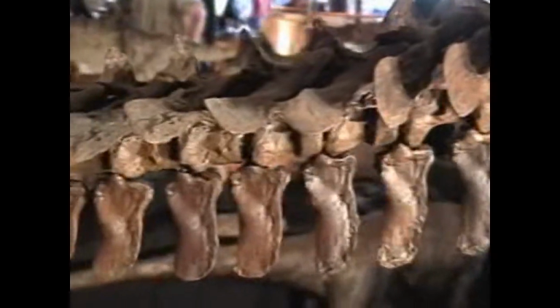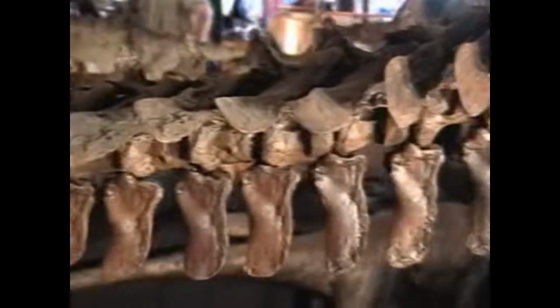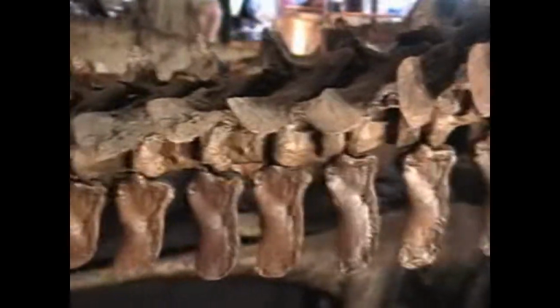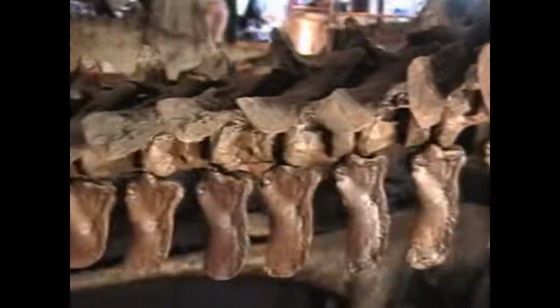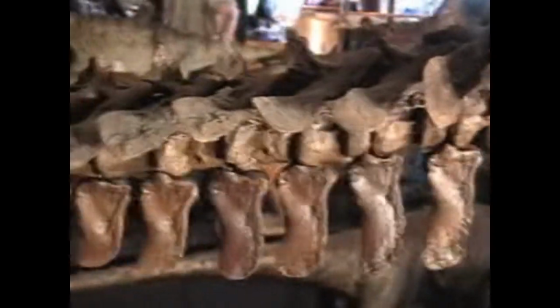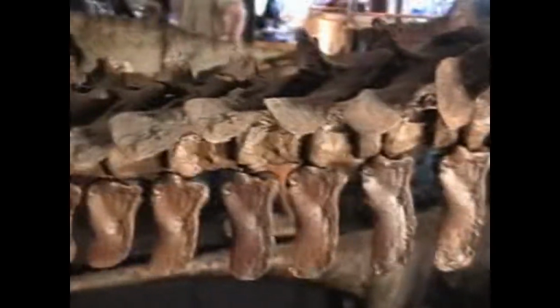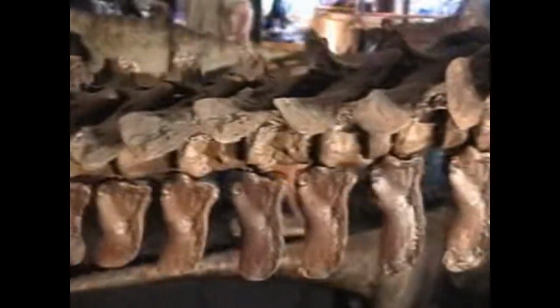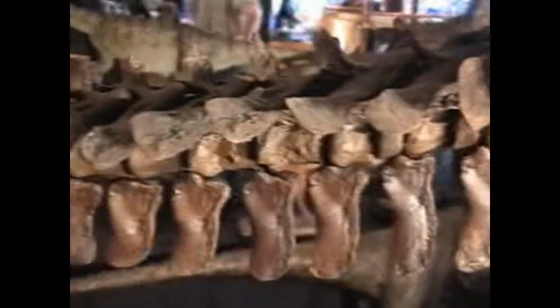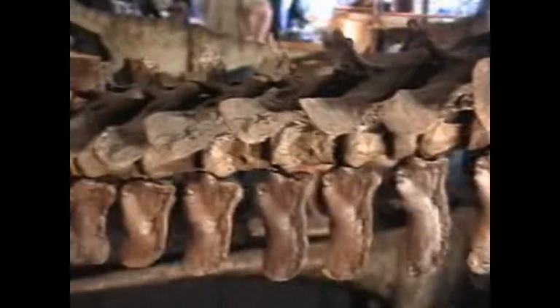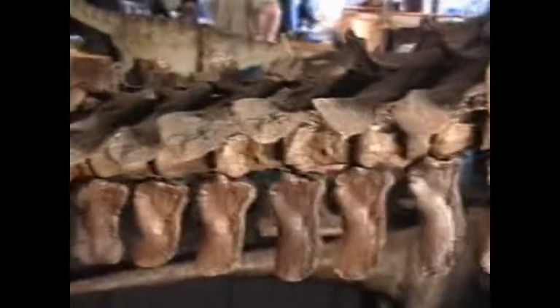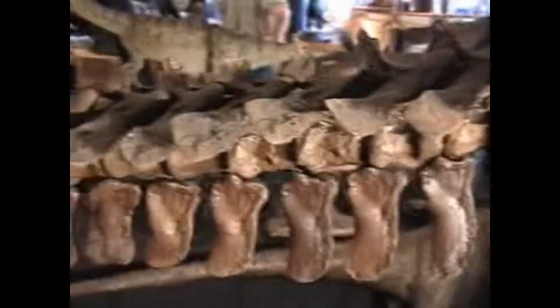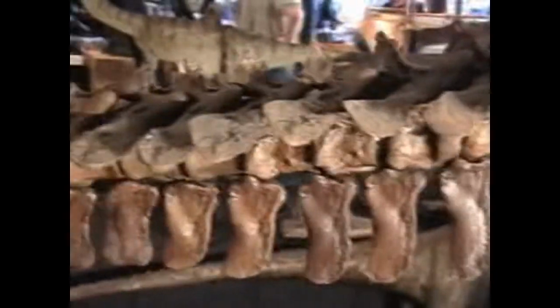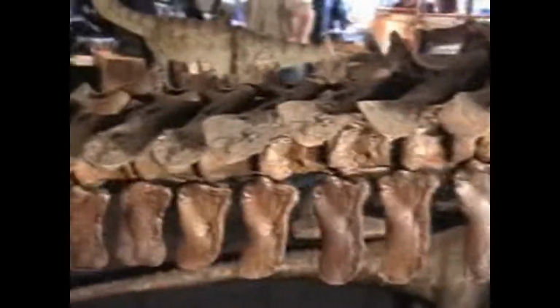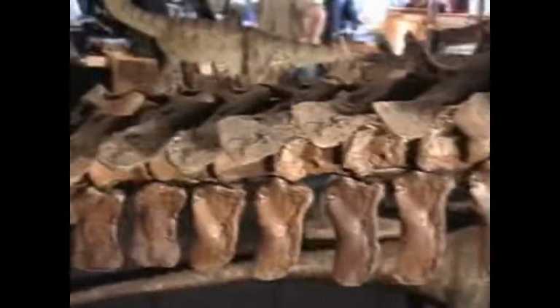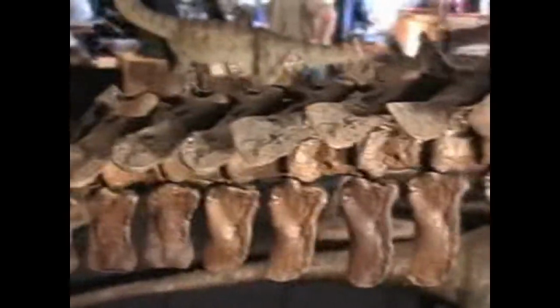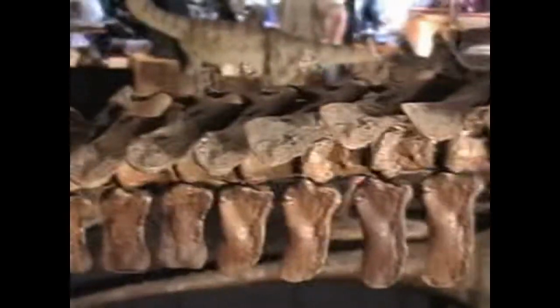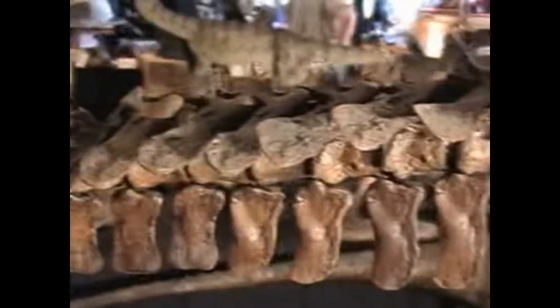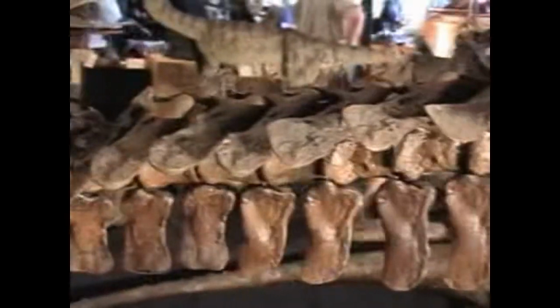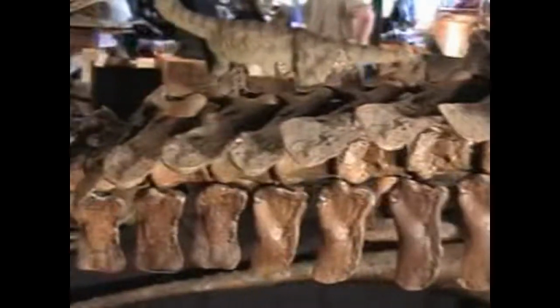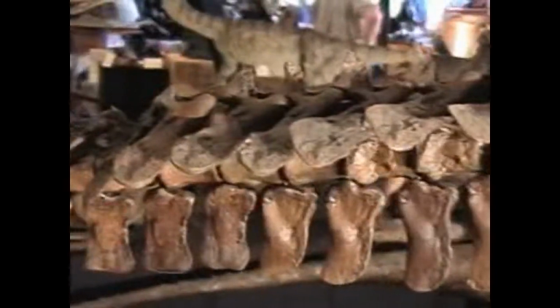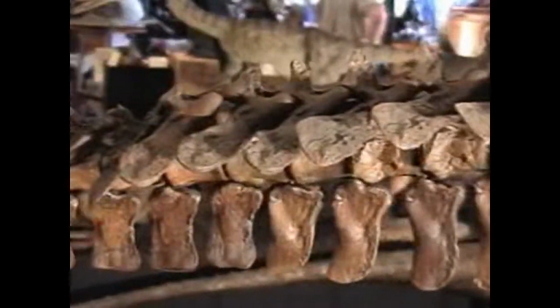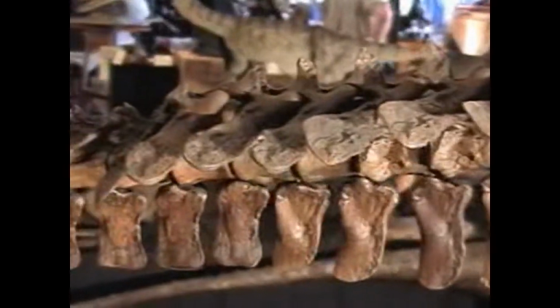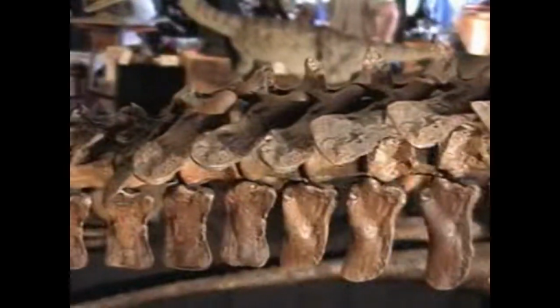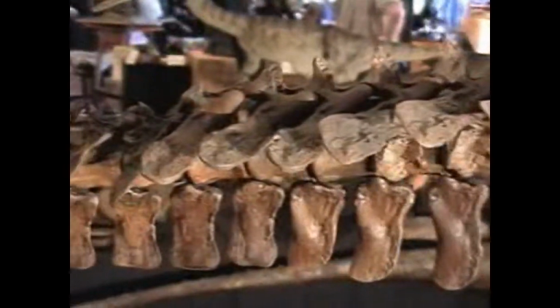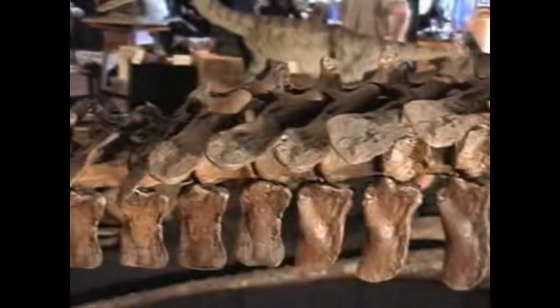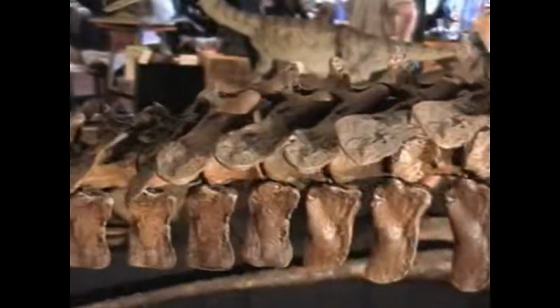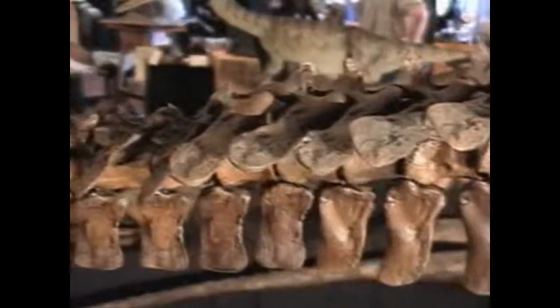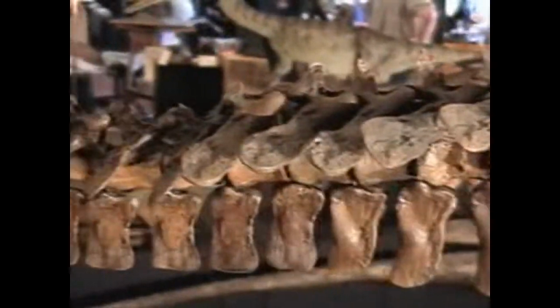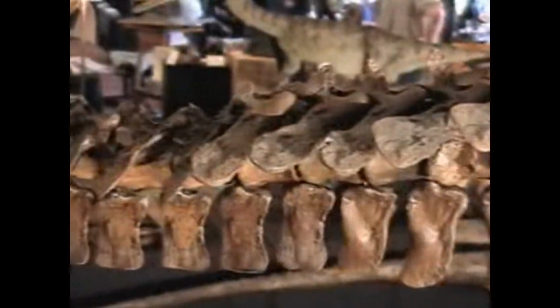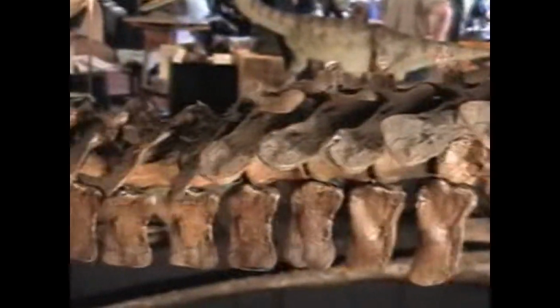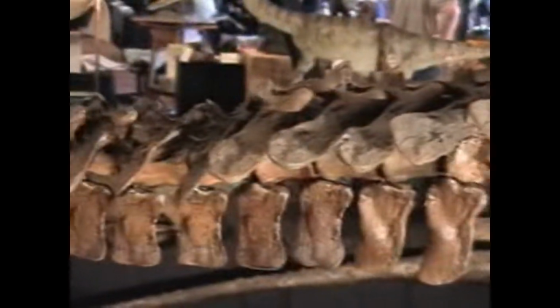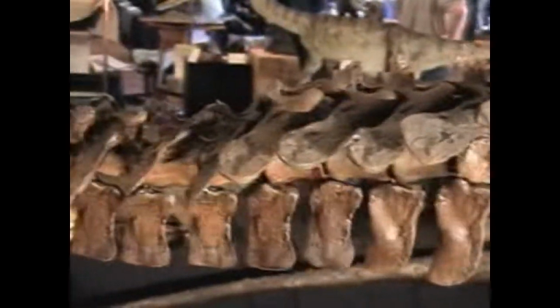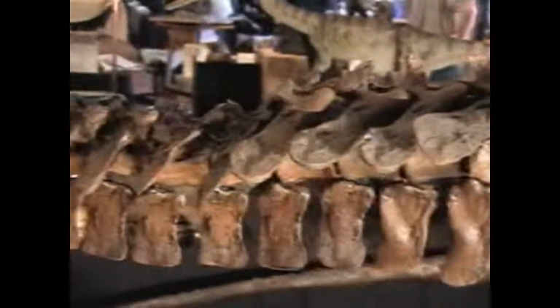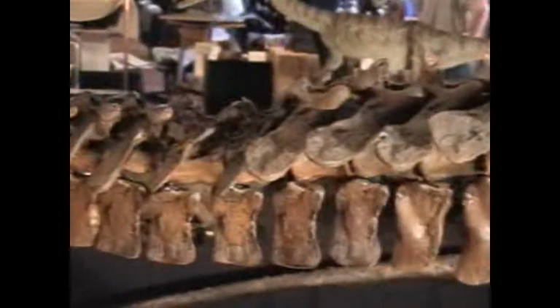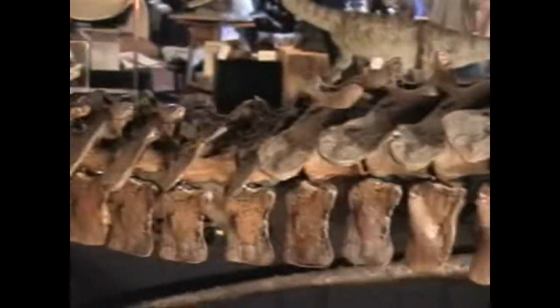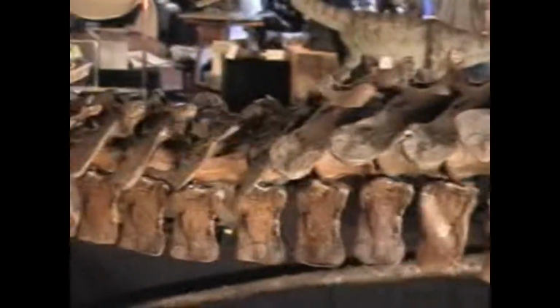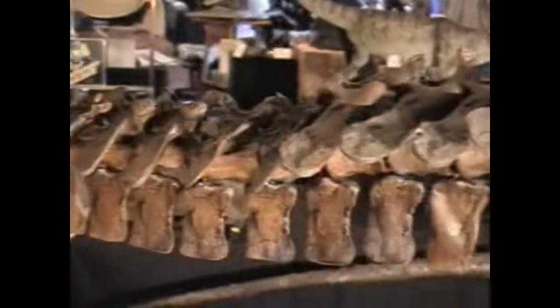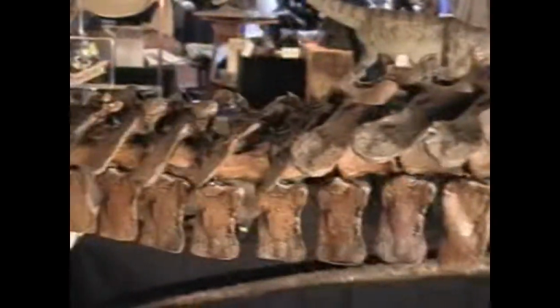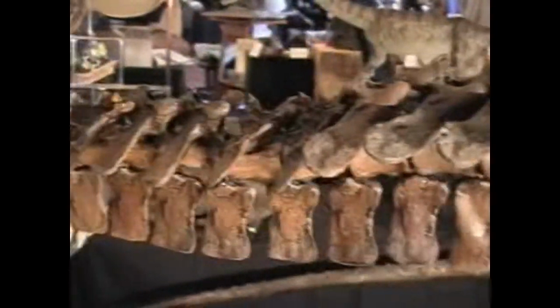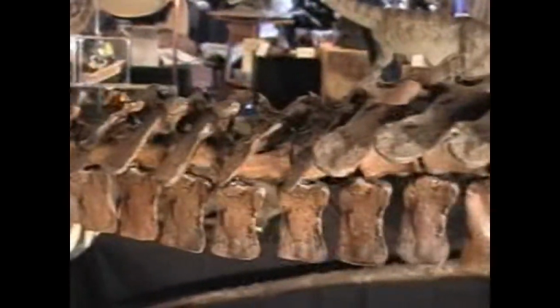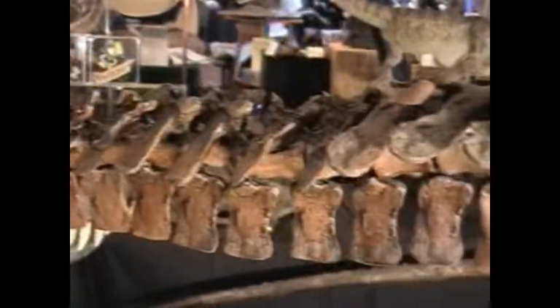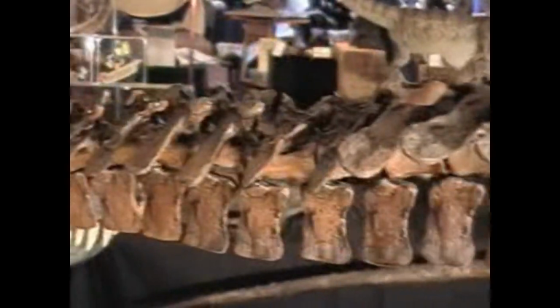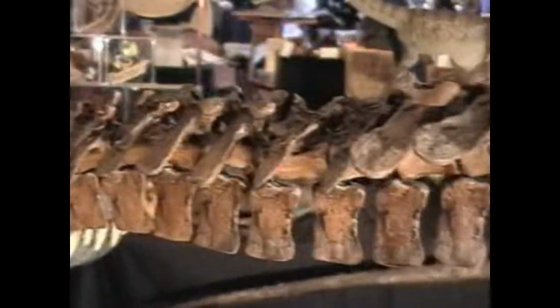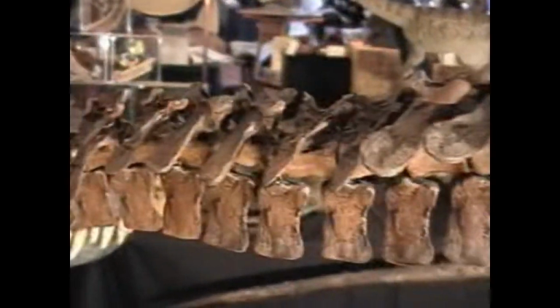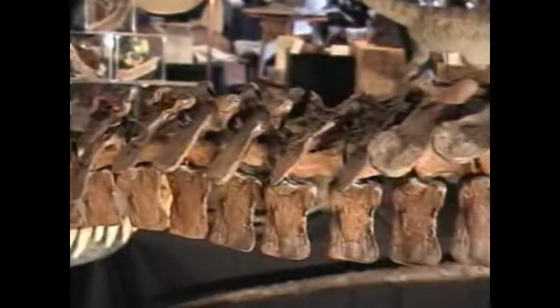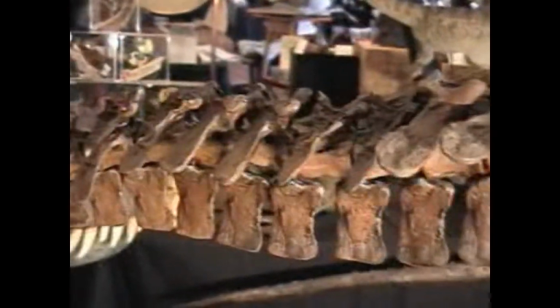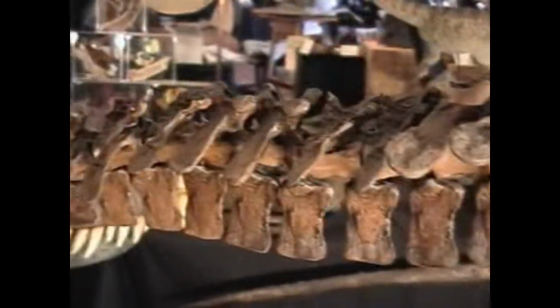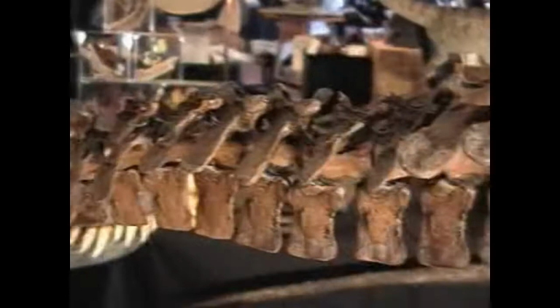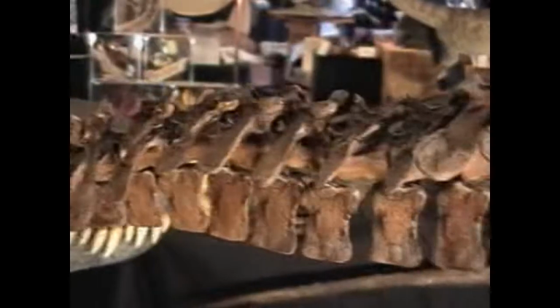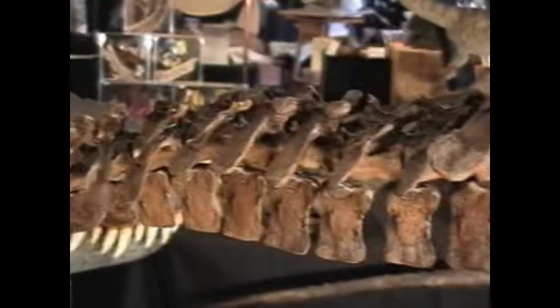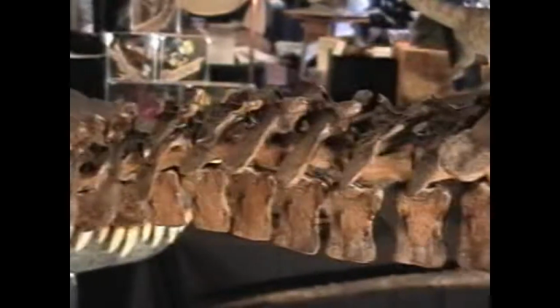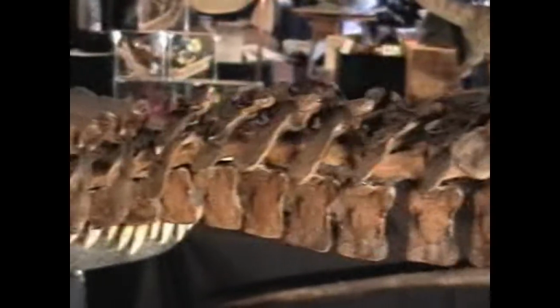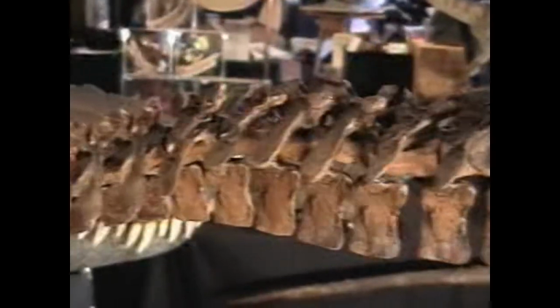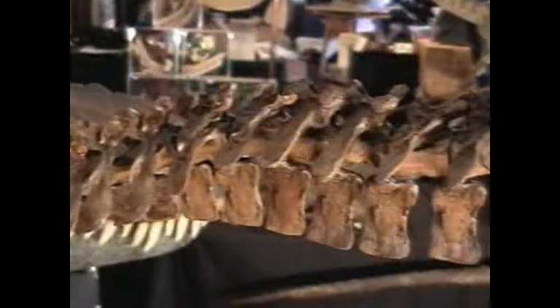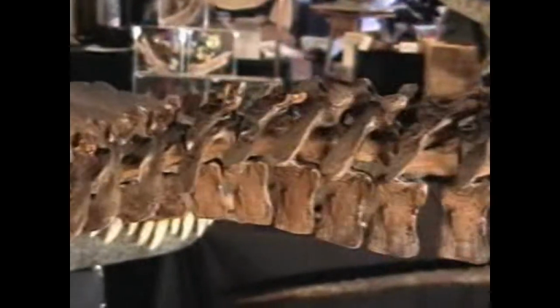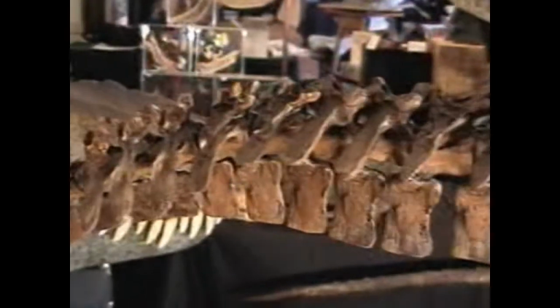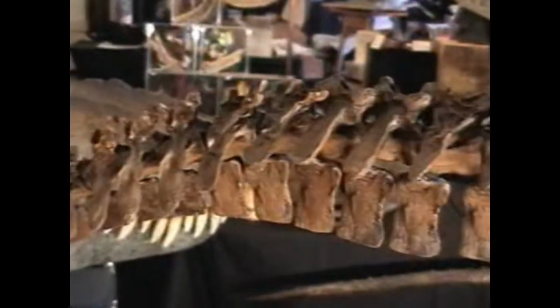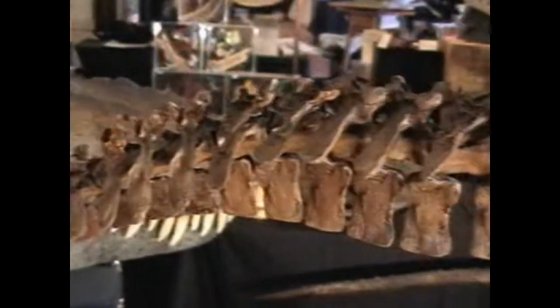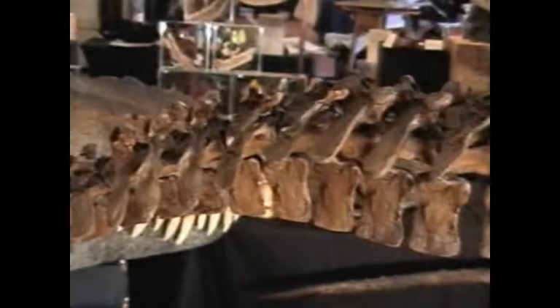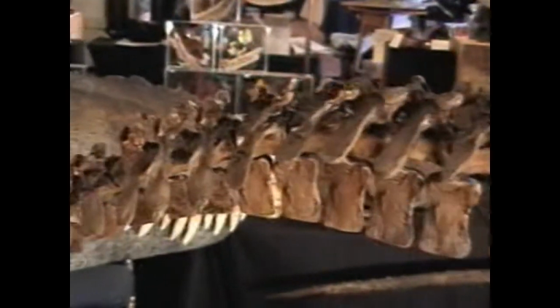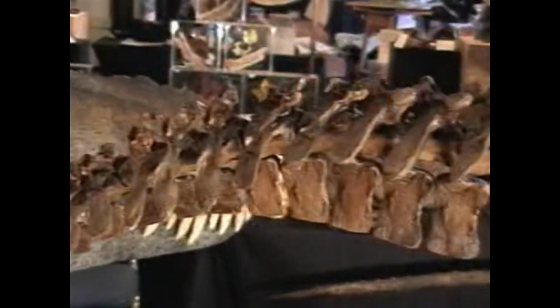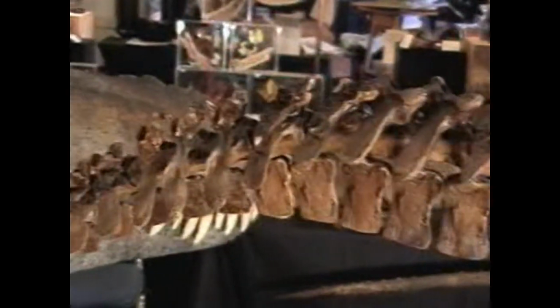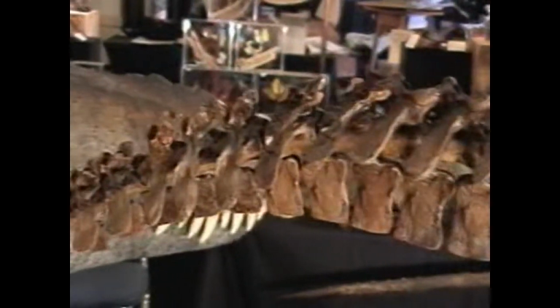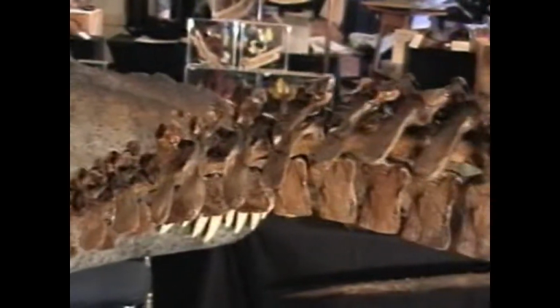The tail is short, and probably tipped with what is known as a pygostyle, or anchor, for tail feathers.